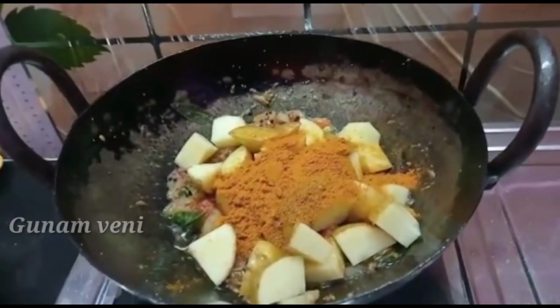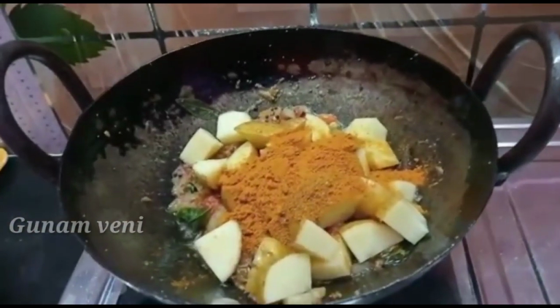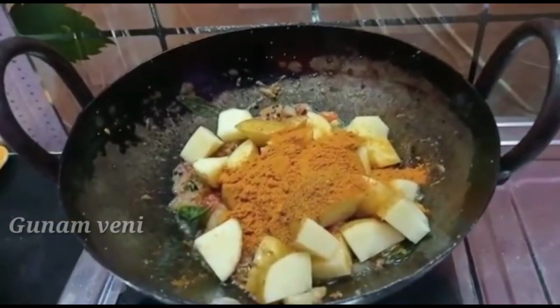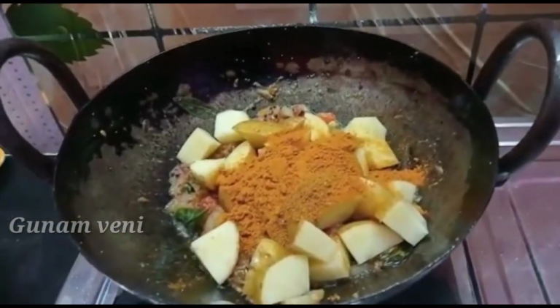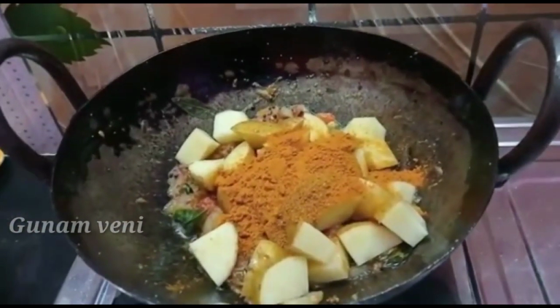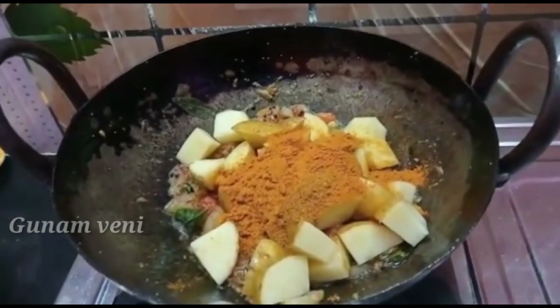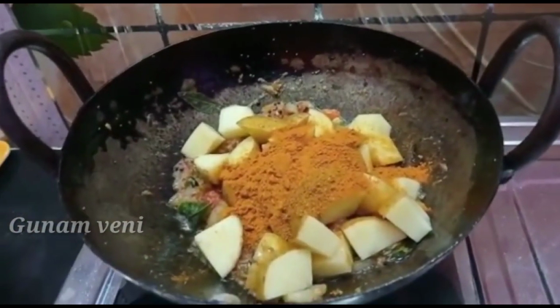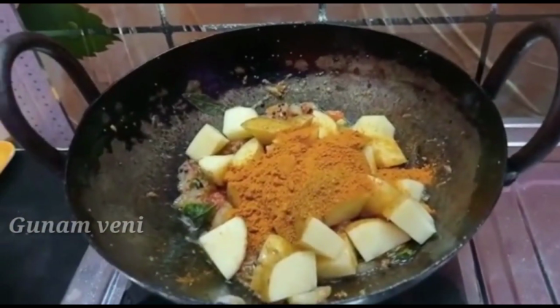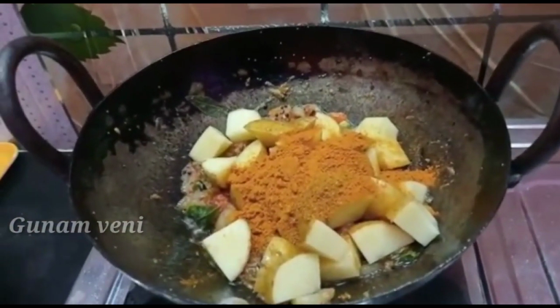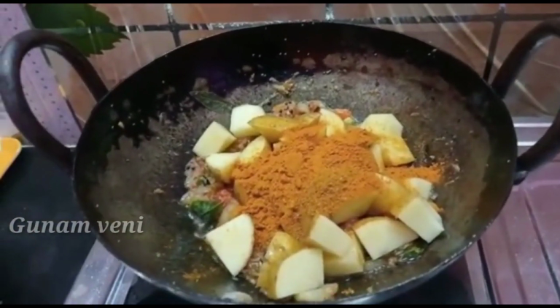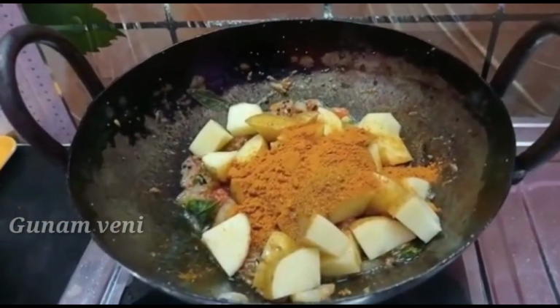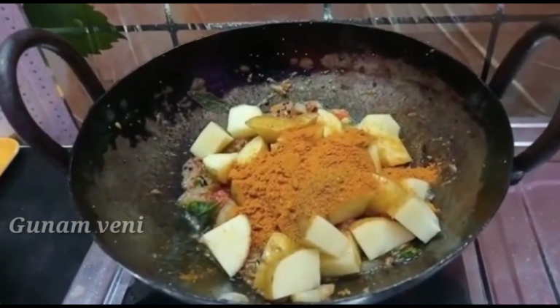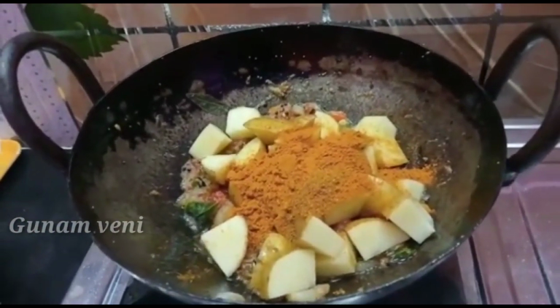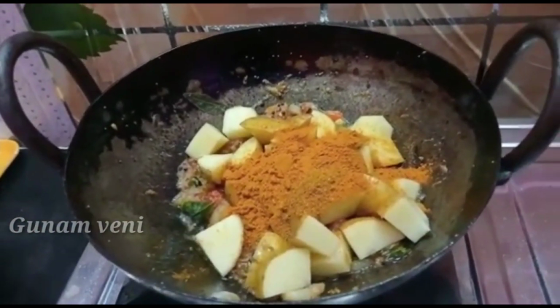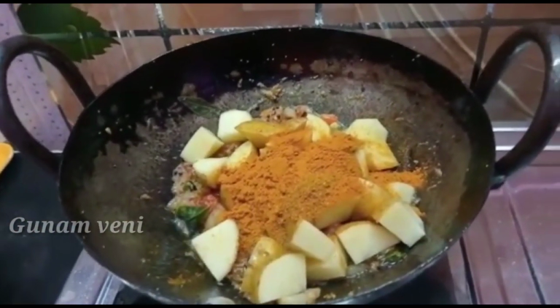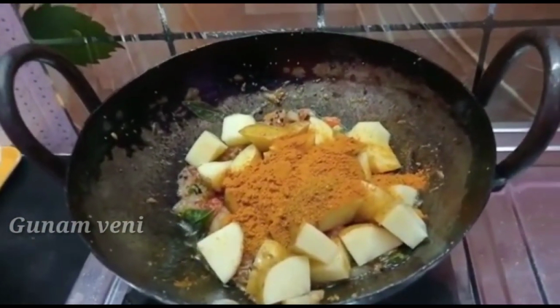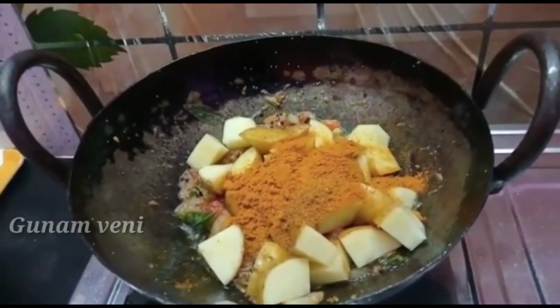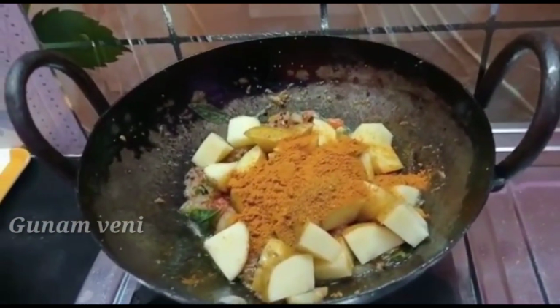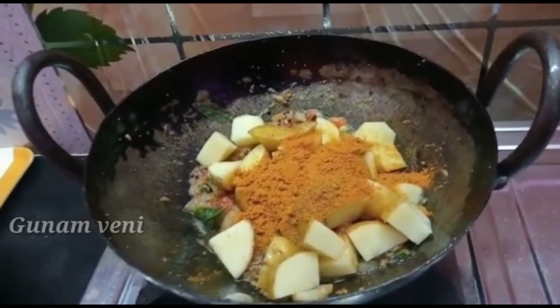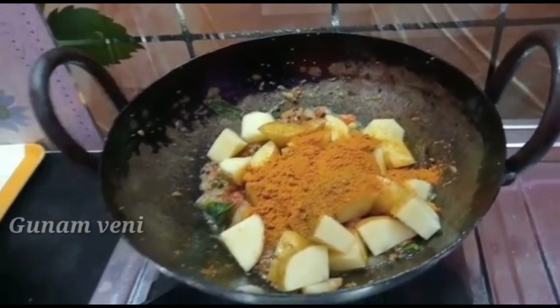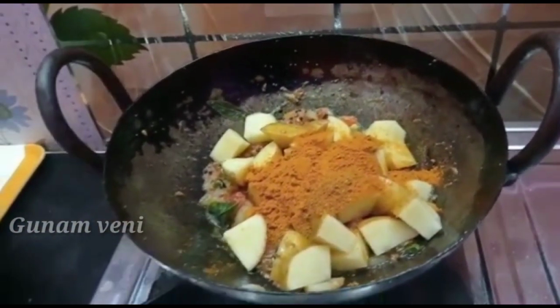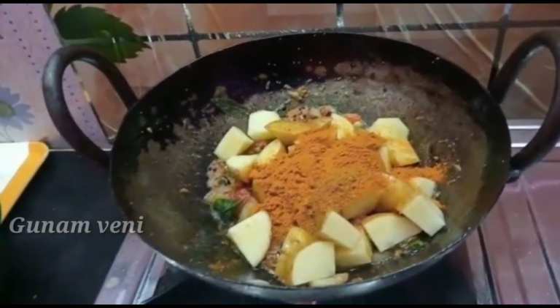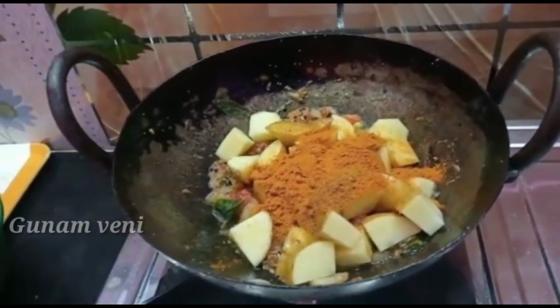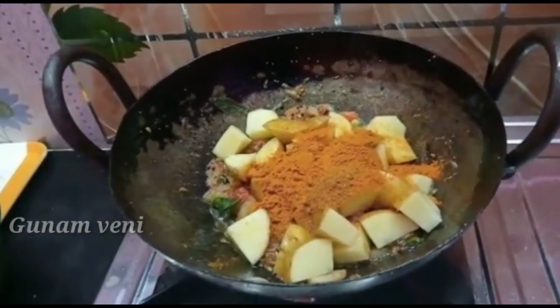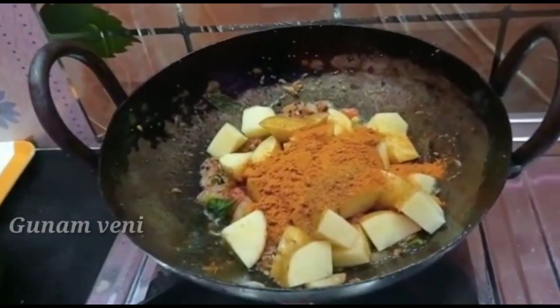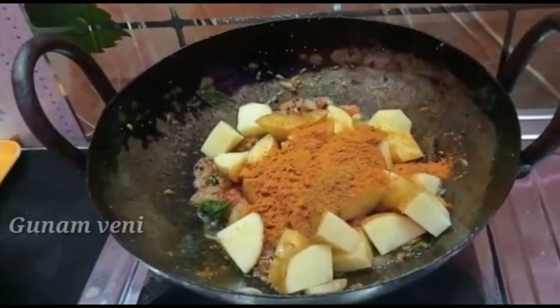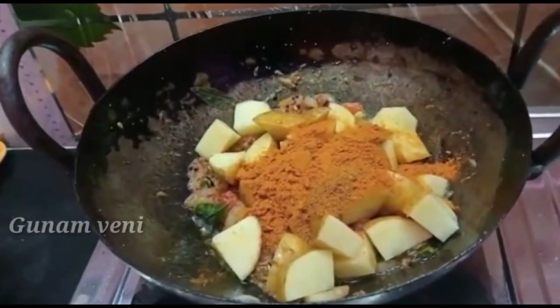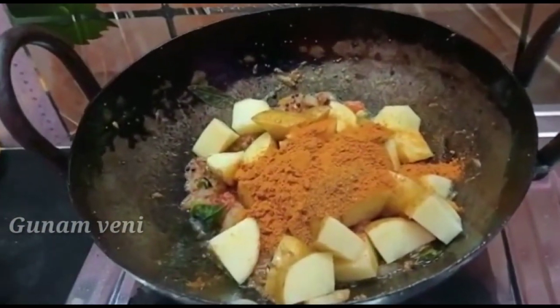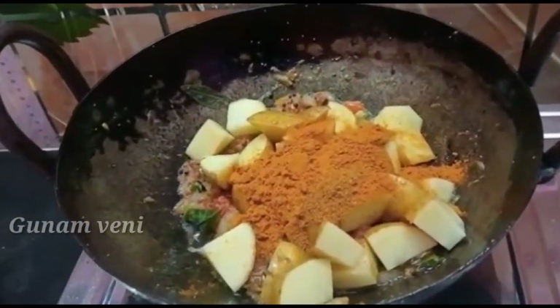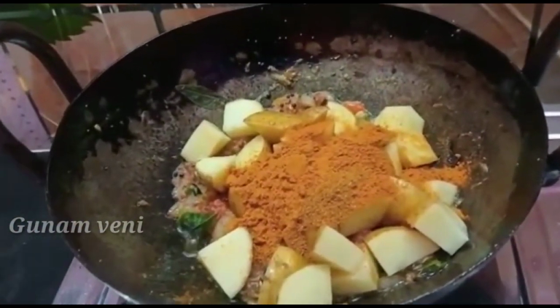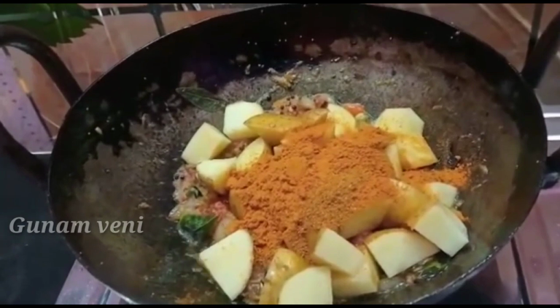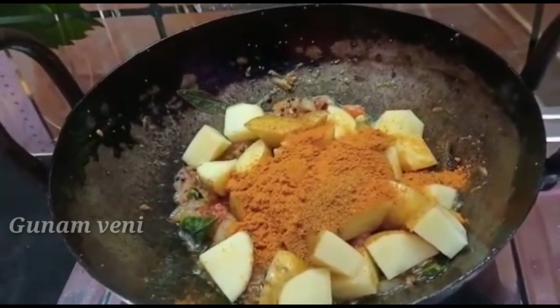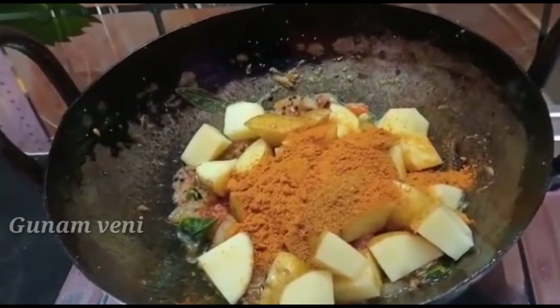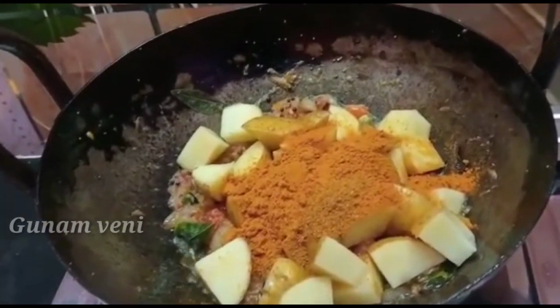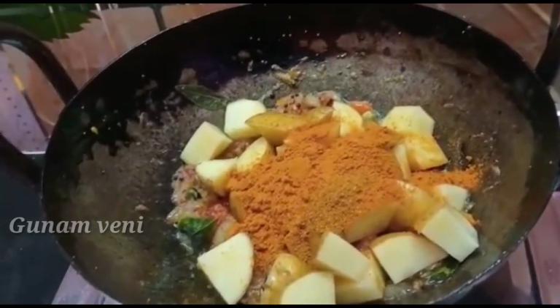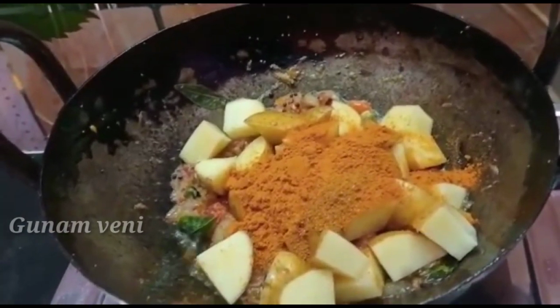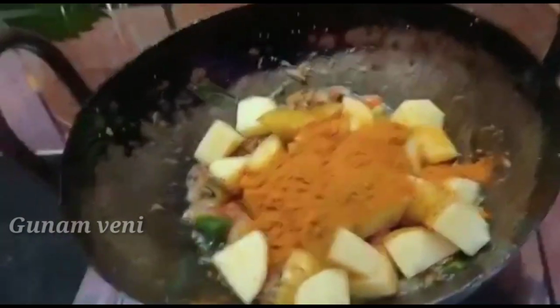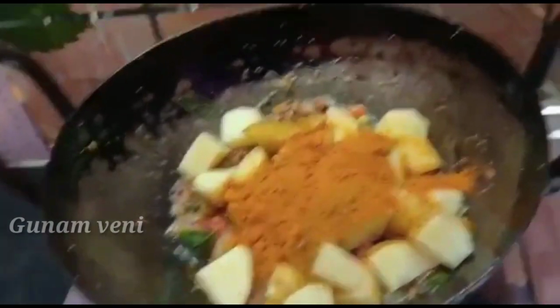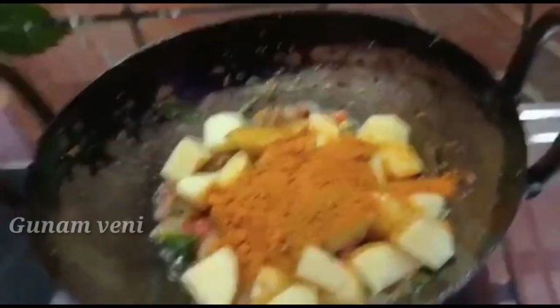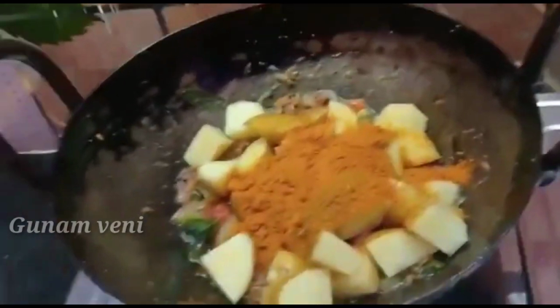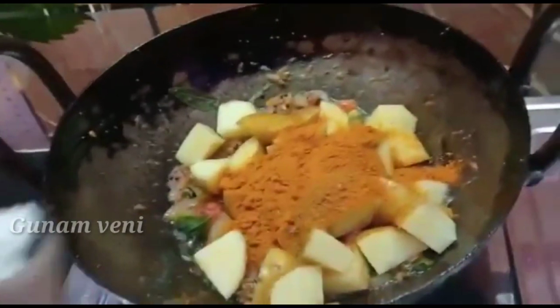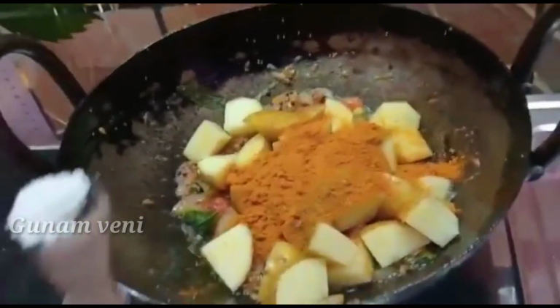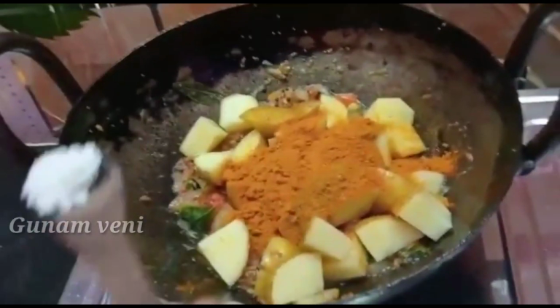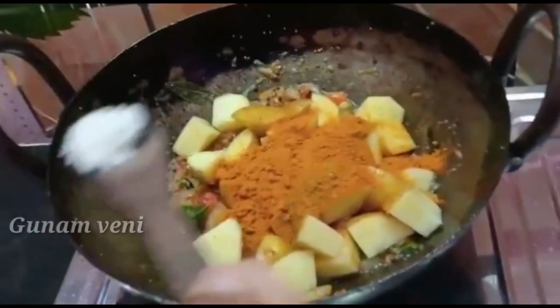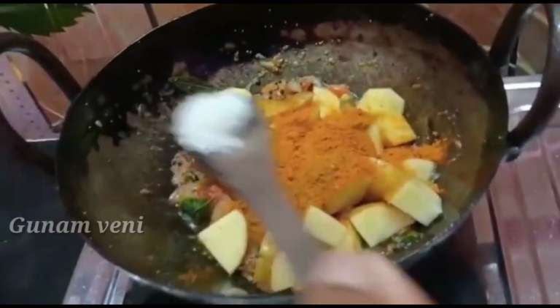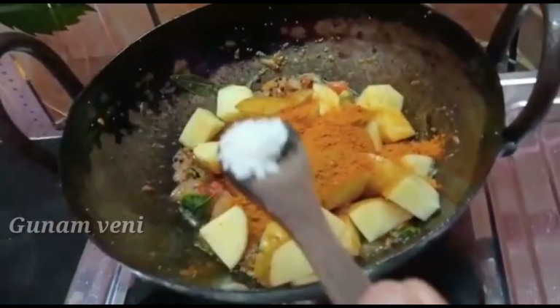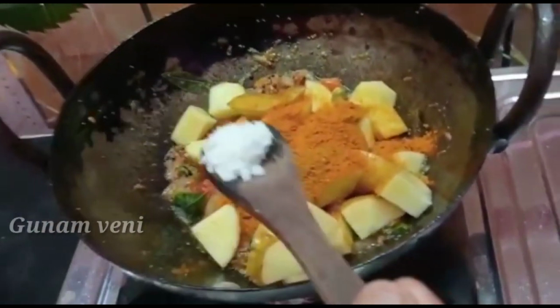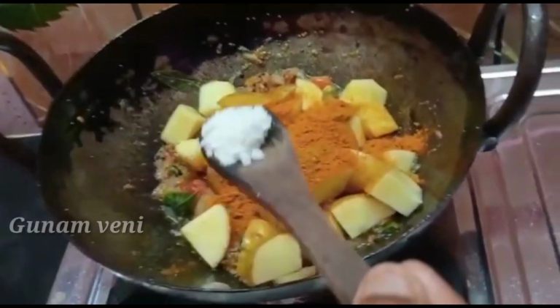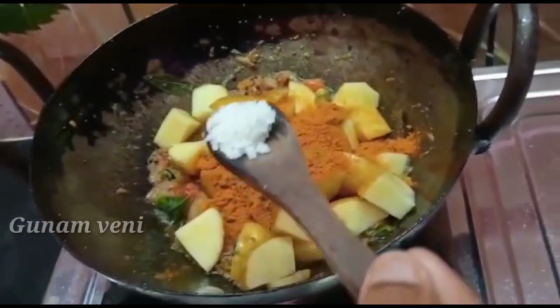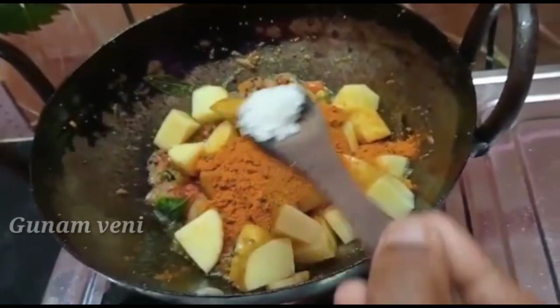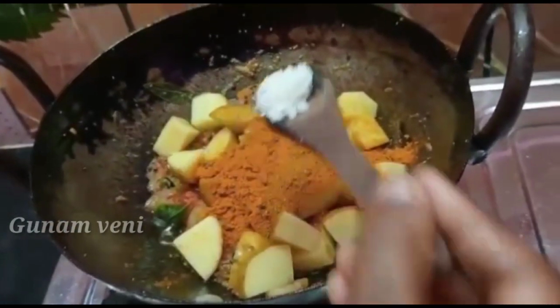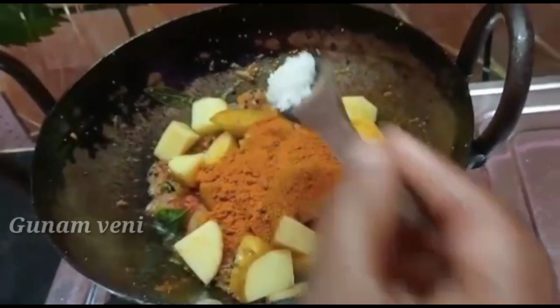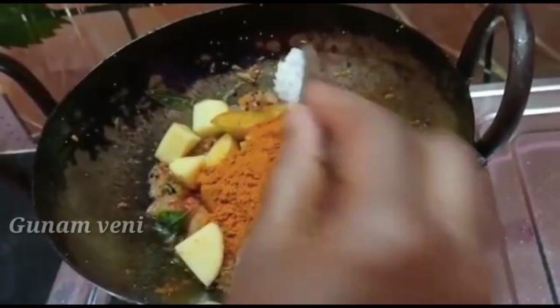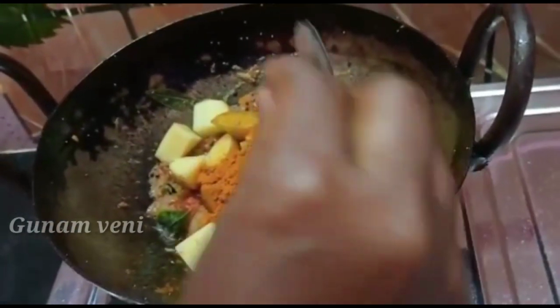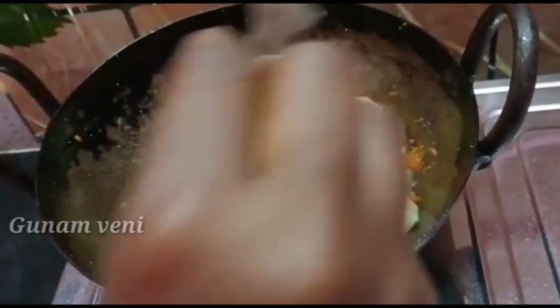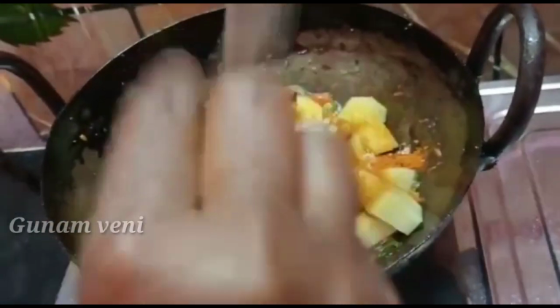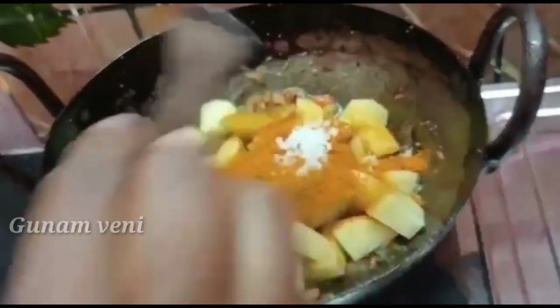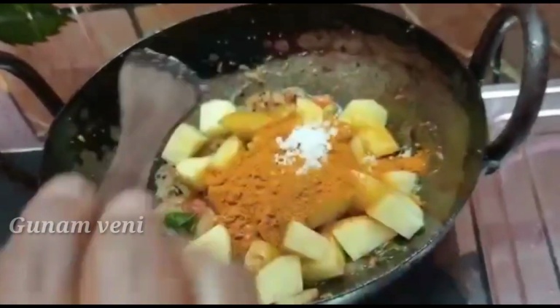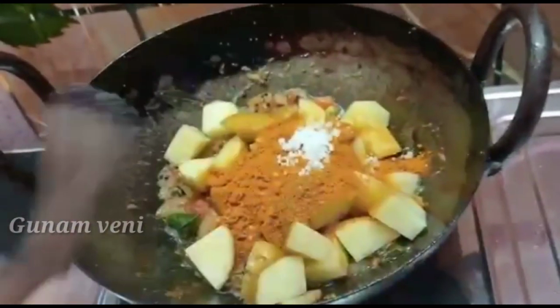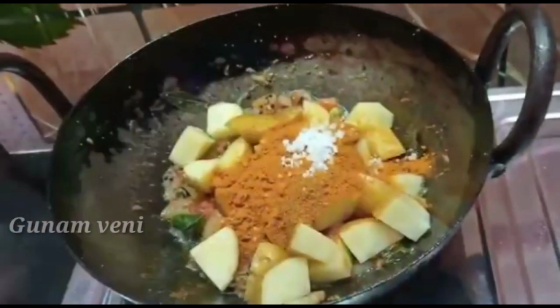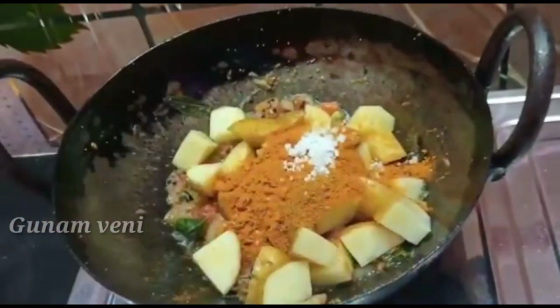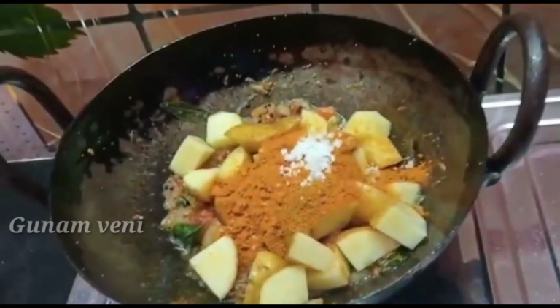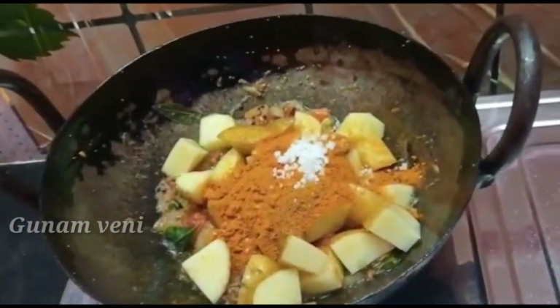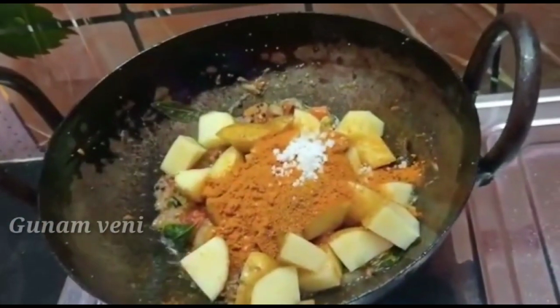Now let's make the sauce. So, we will be cooking it up.